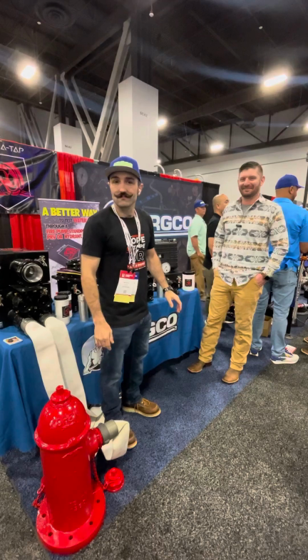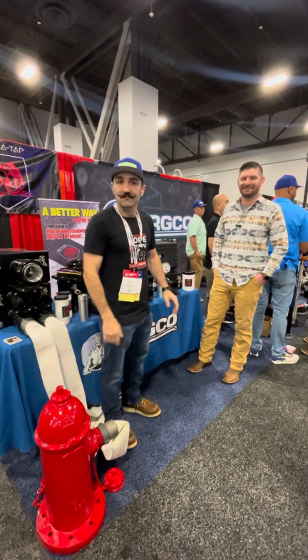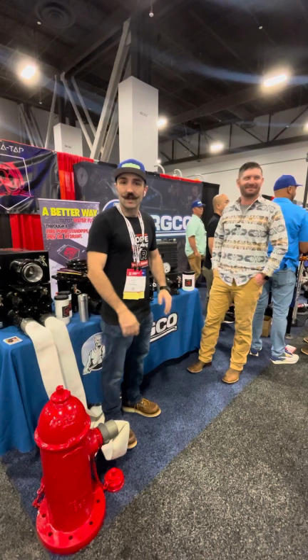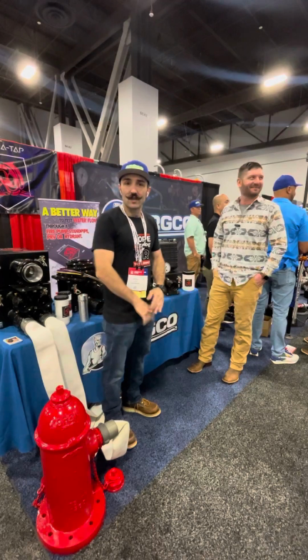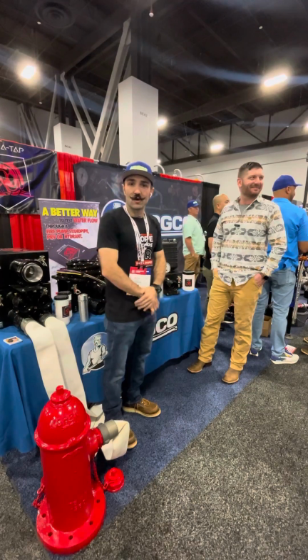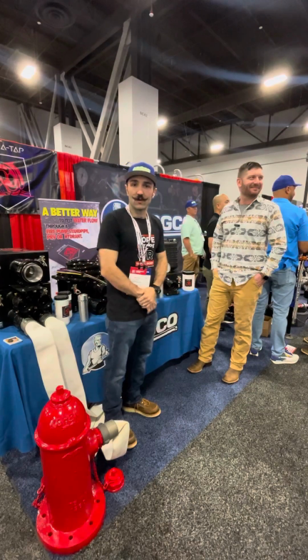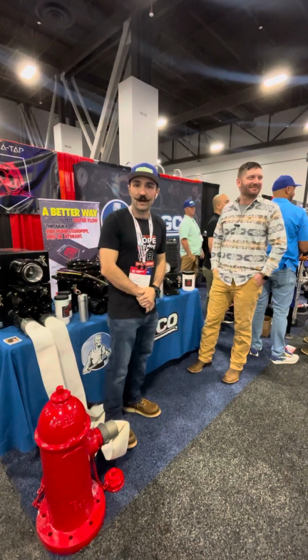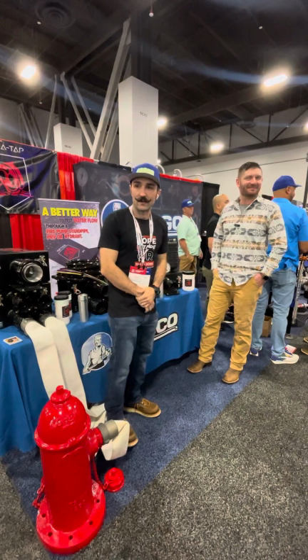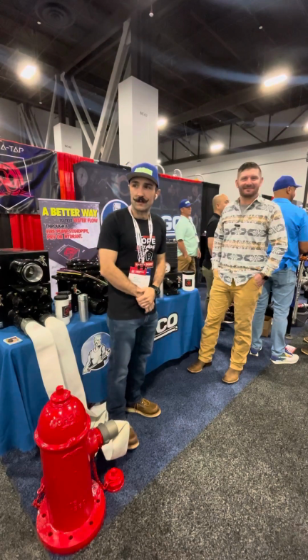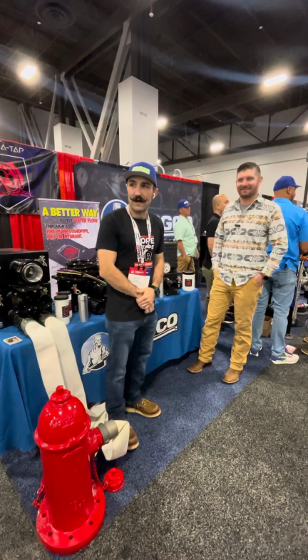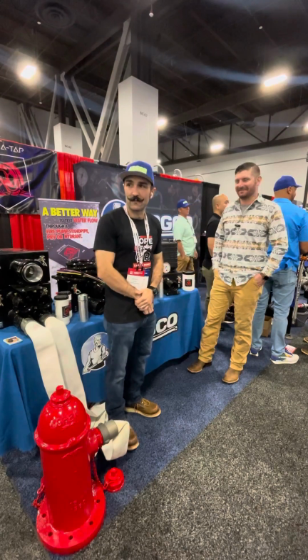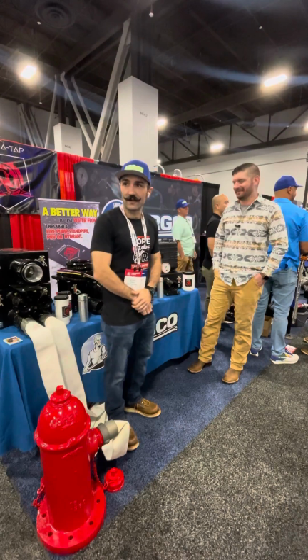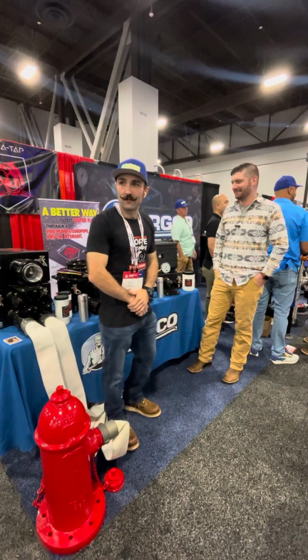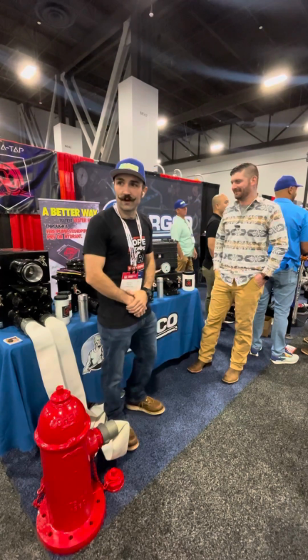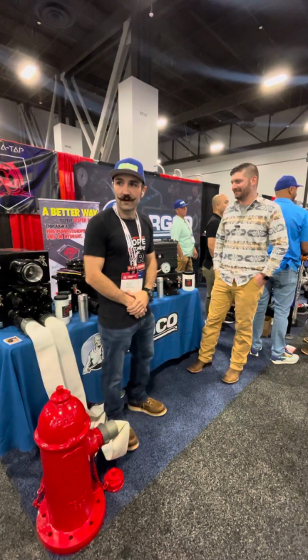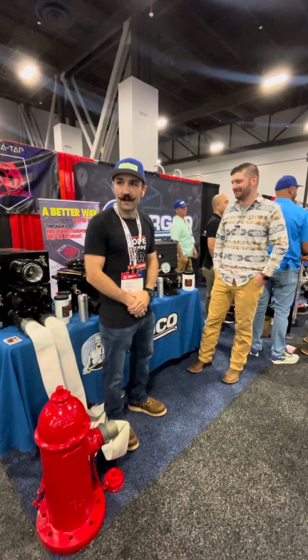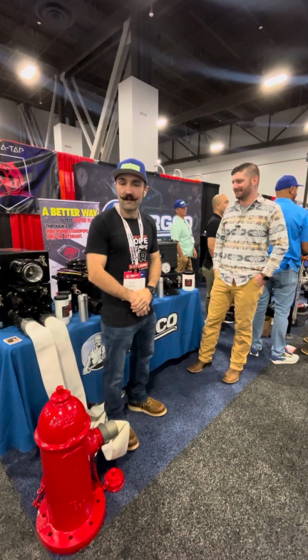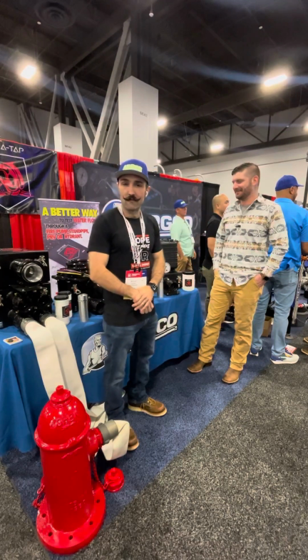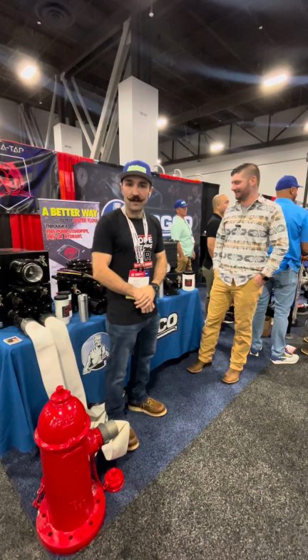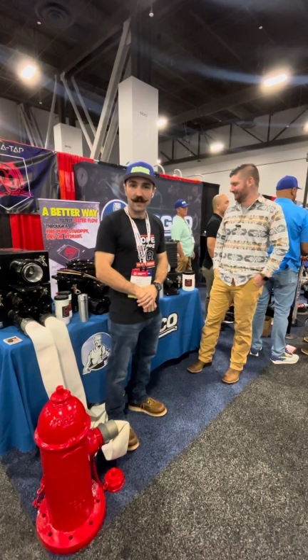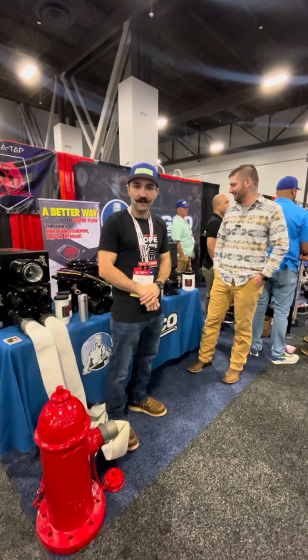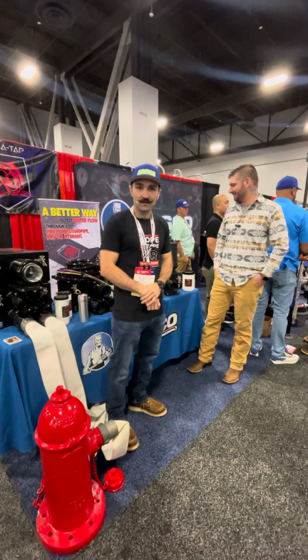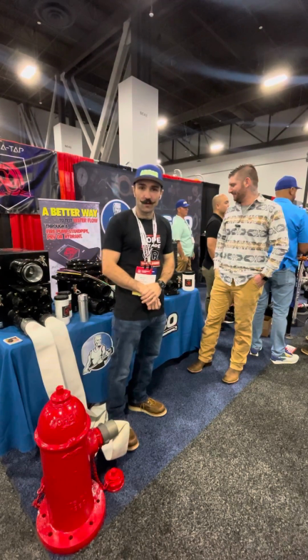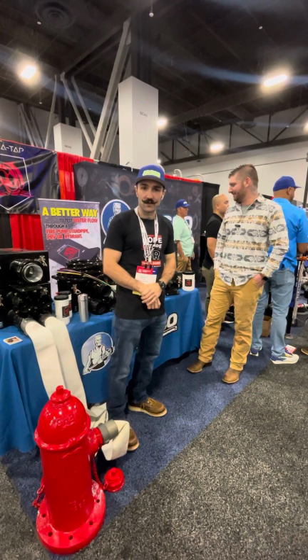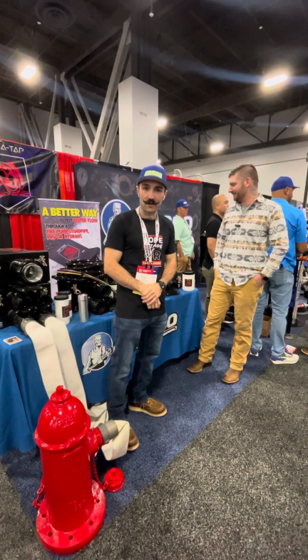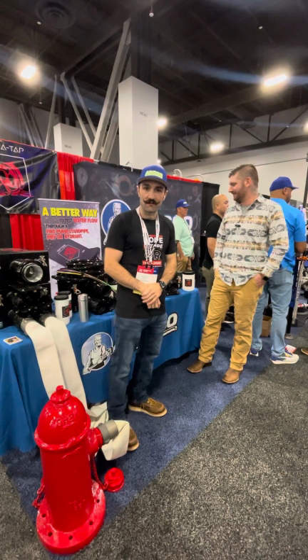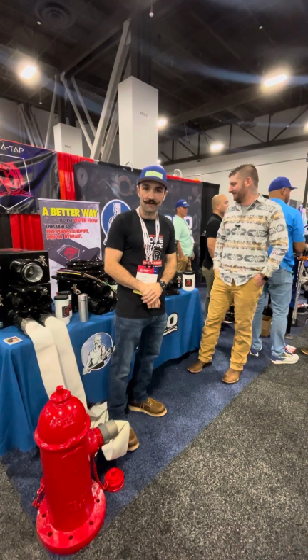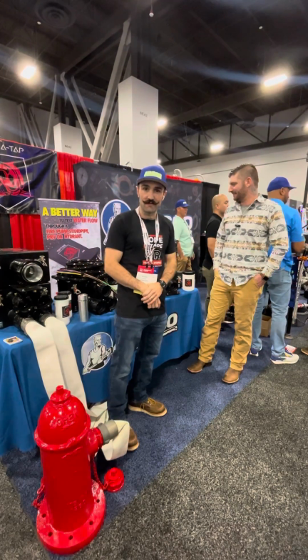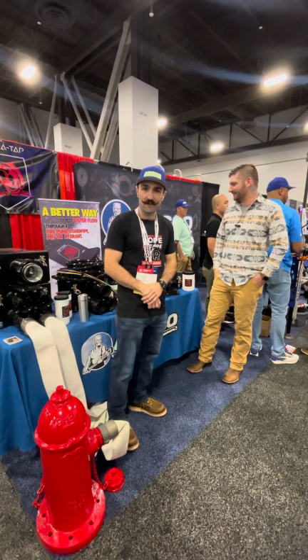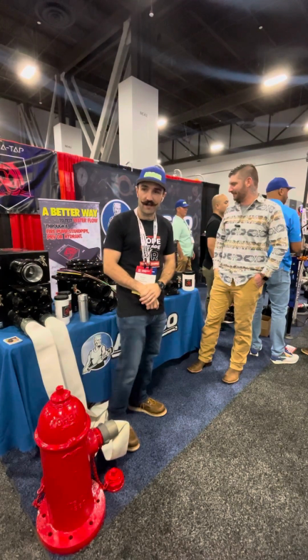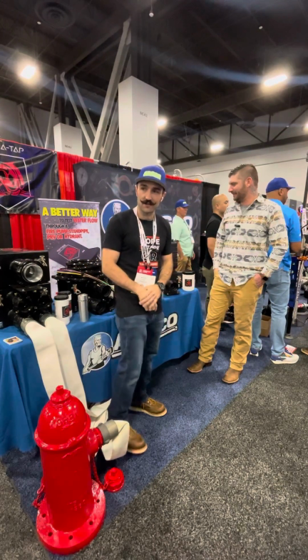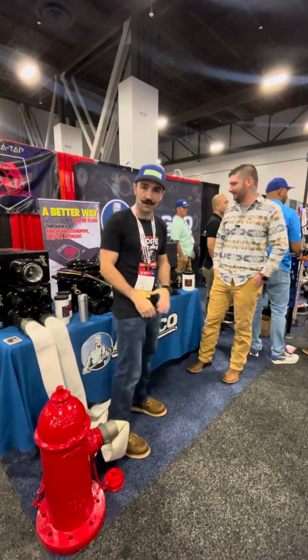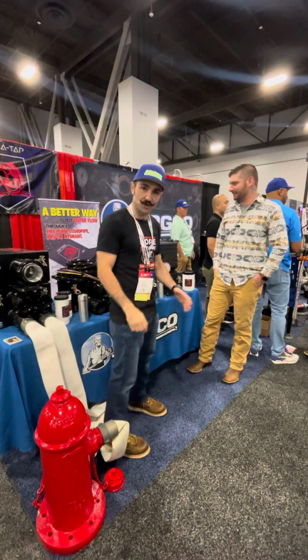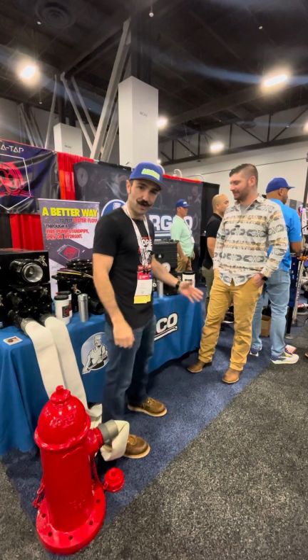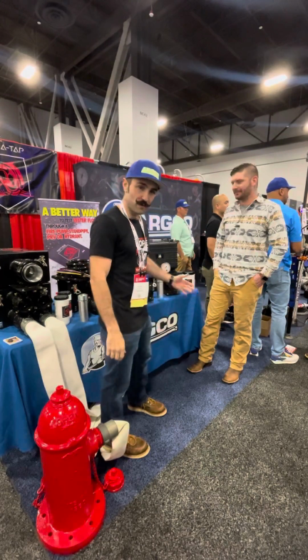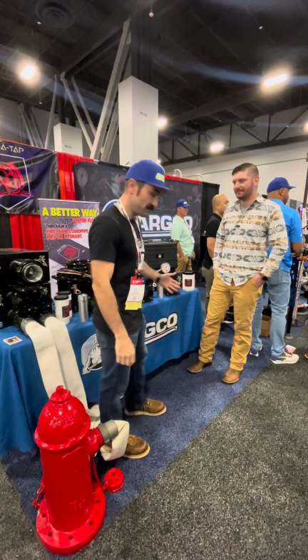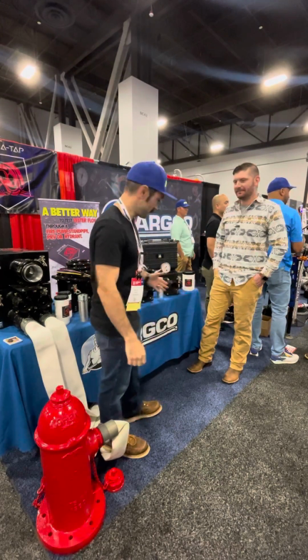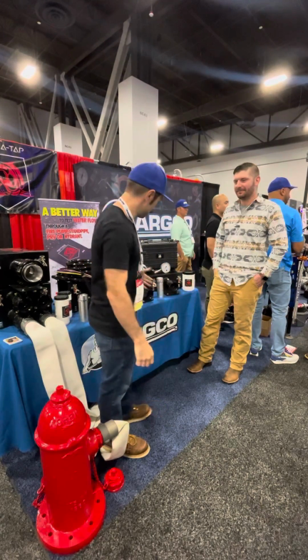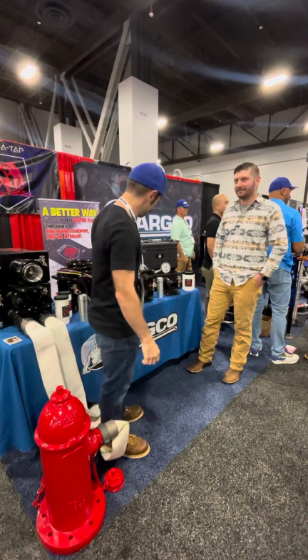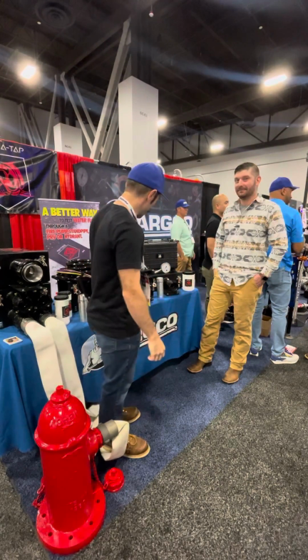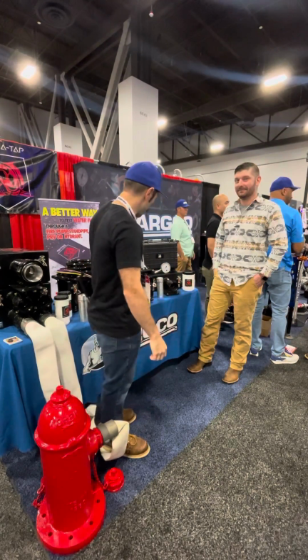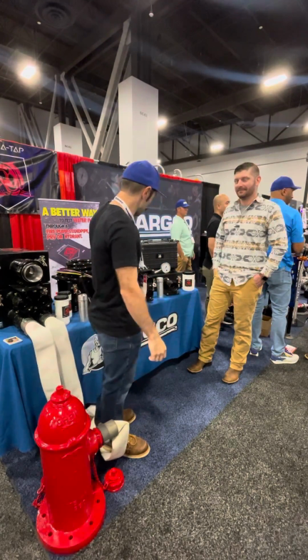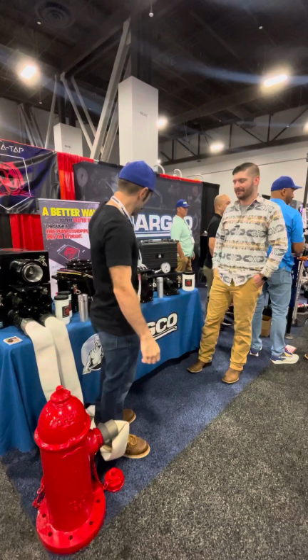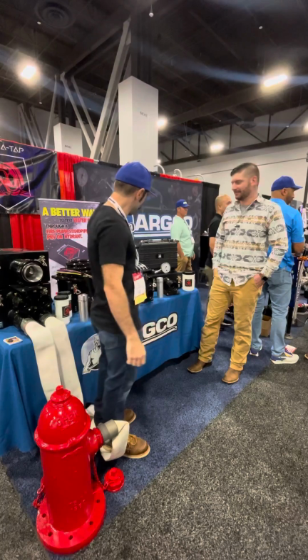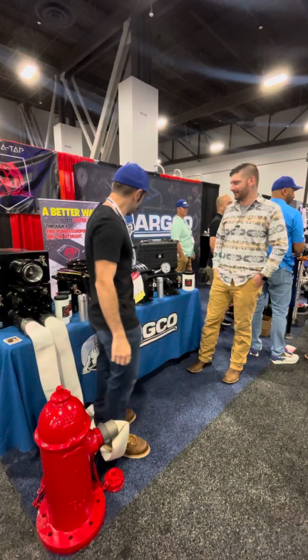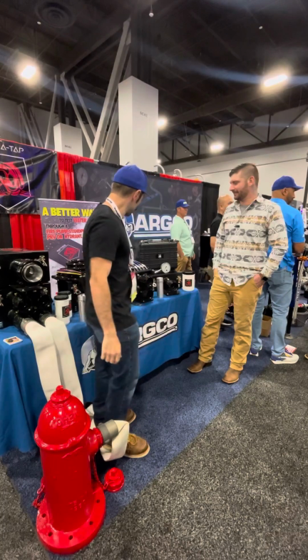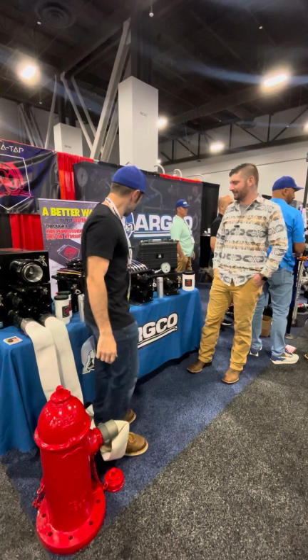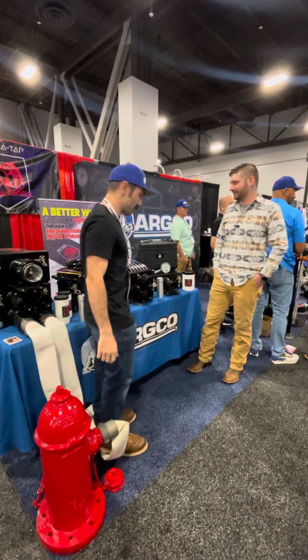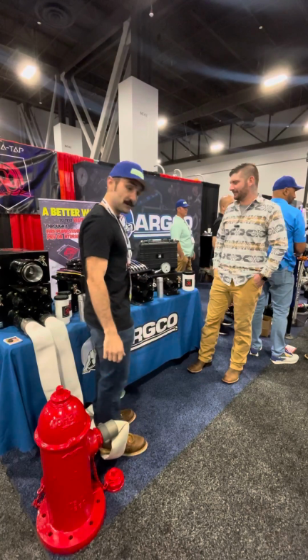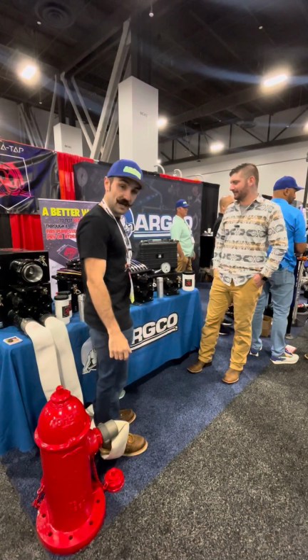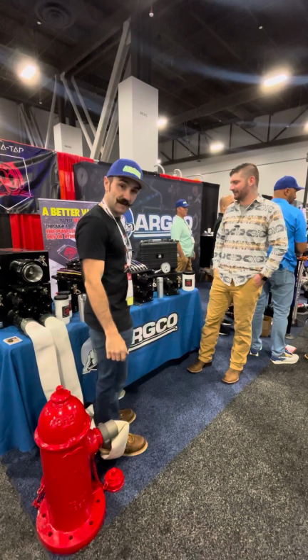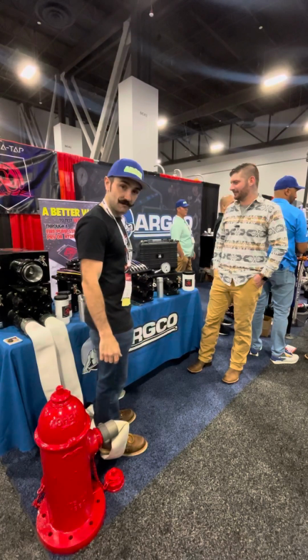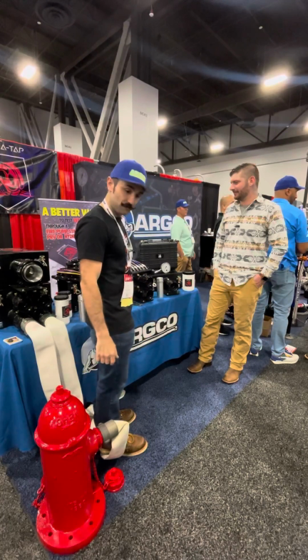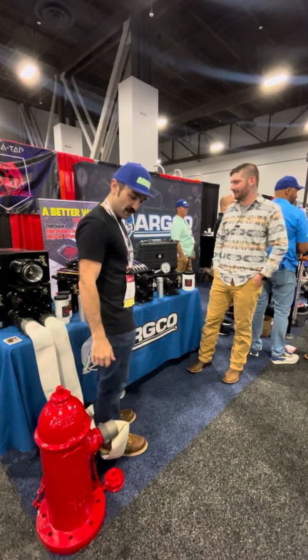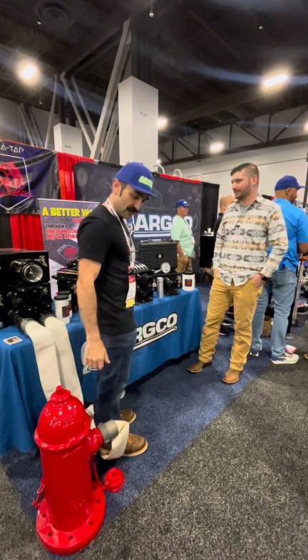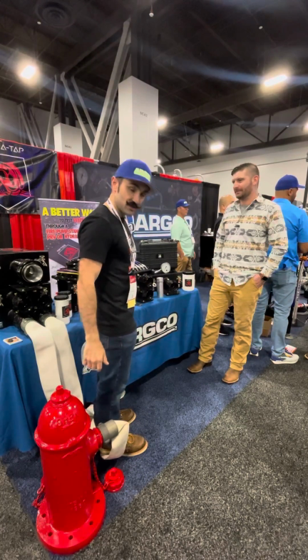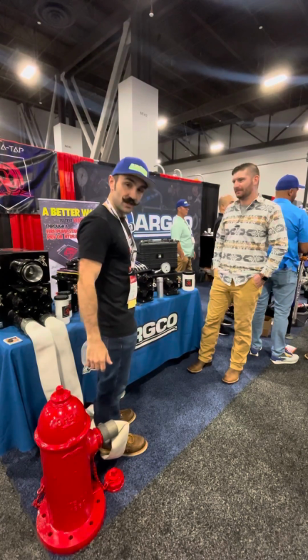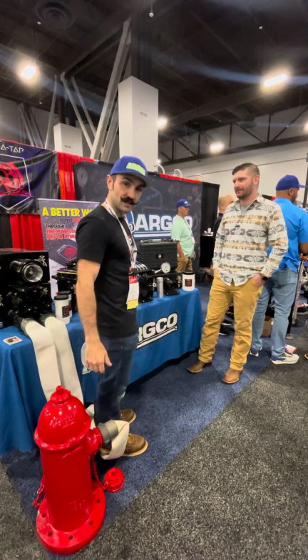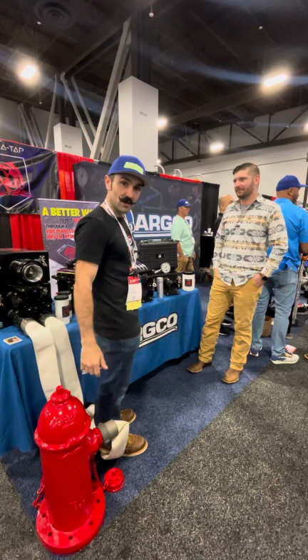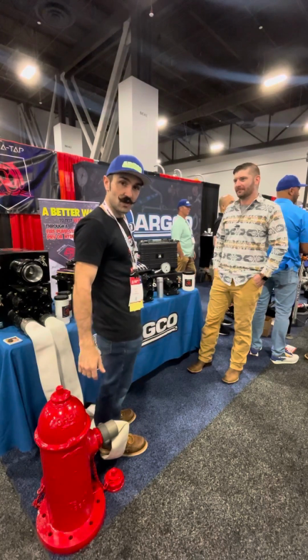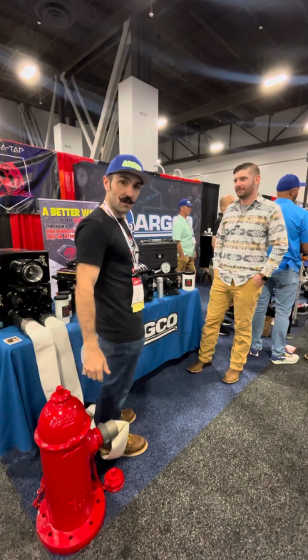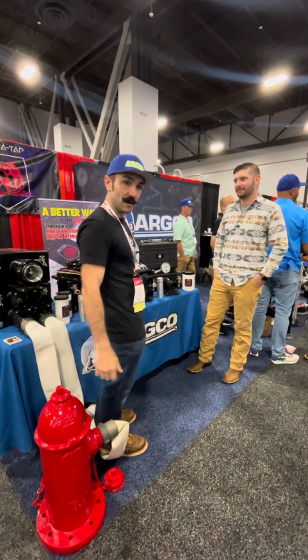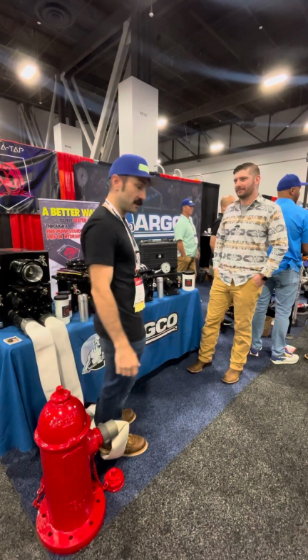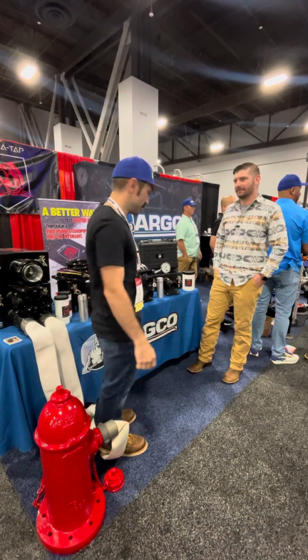Yo, what up? It's Bobby. We're here at NFPA 2023 in Vegas with Jeremy, owner and inventor of Riptide, and he's going to tell us all about it.